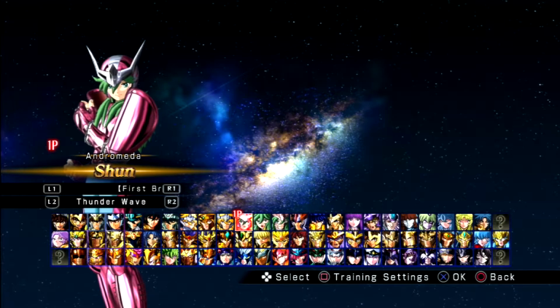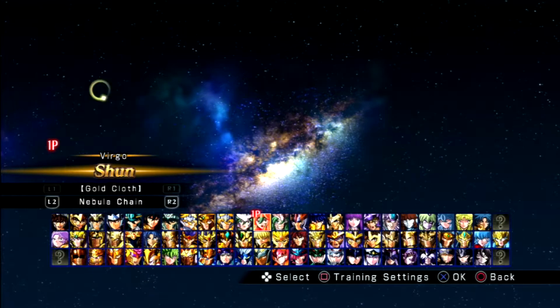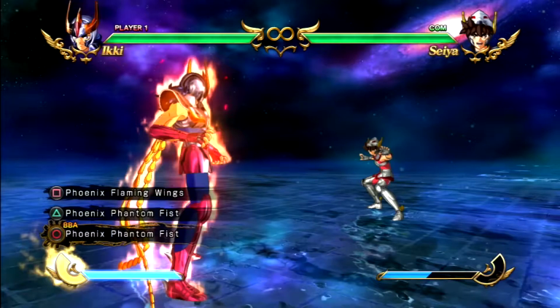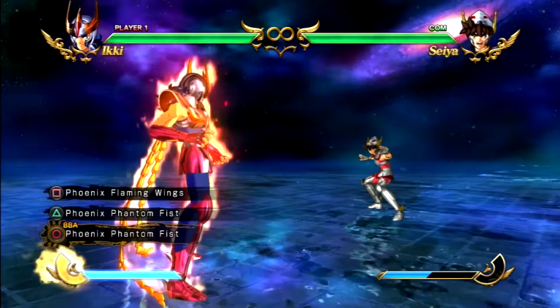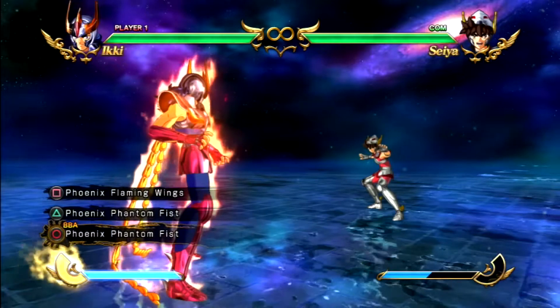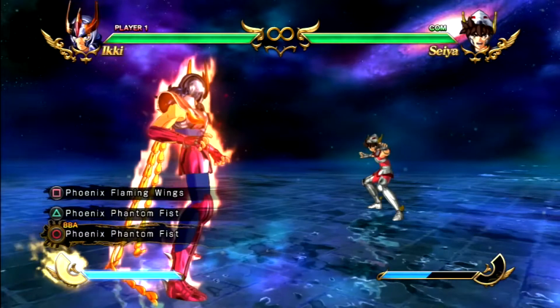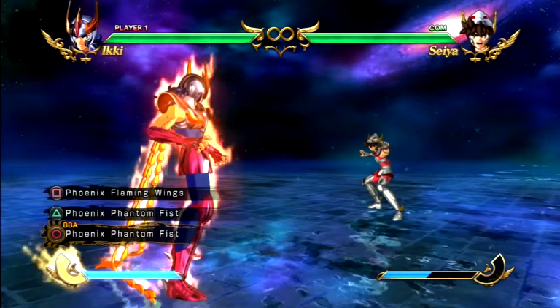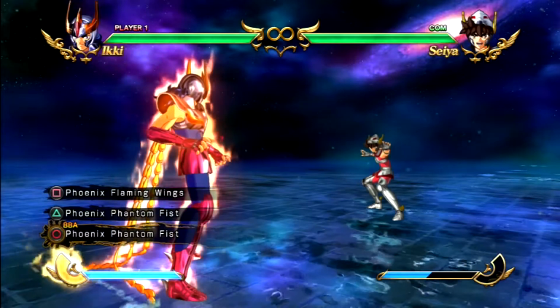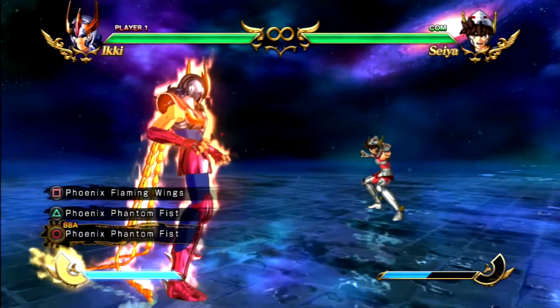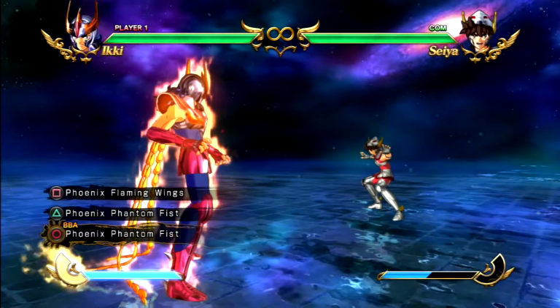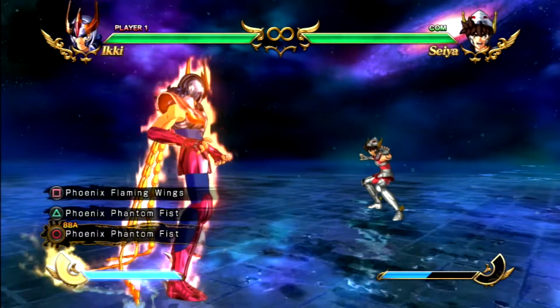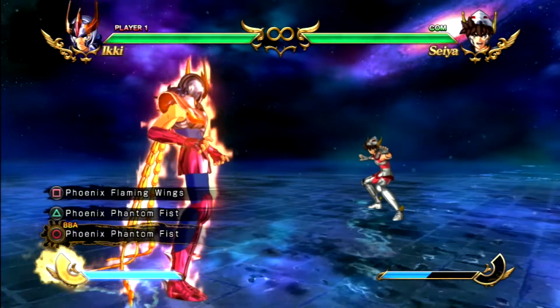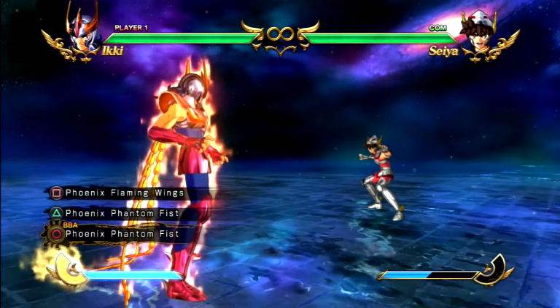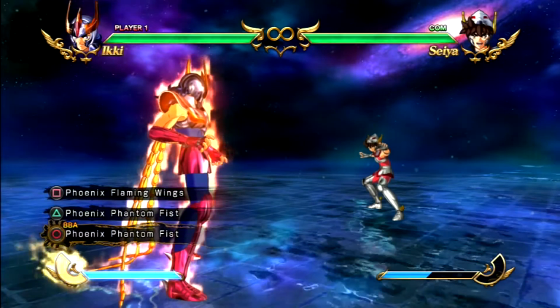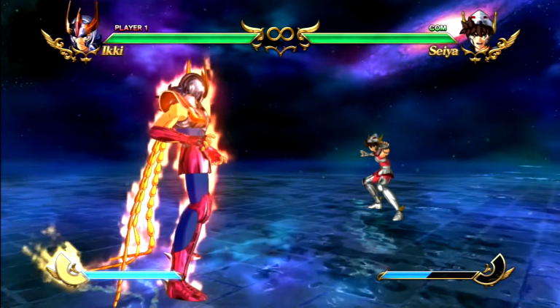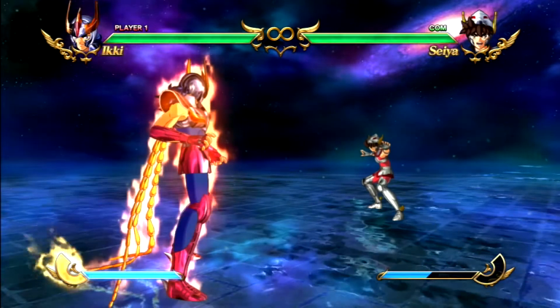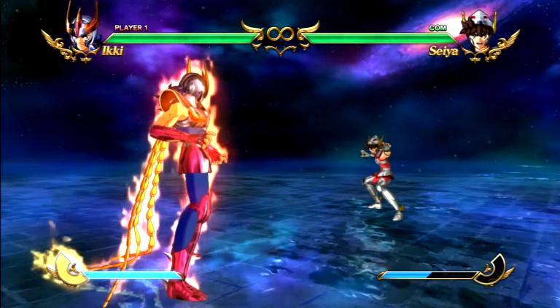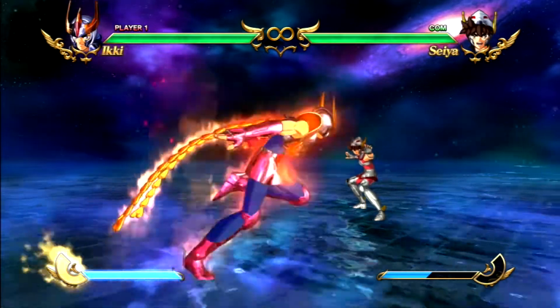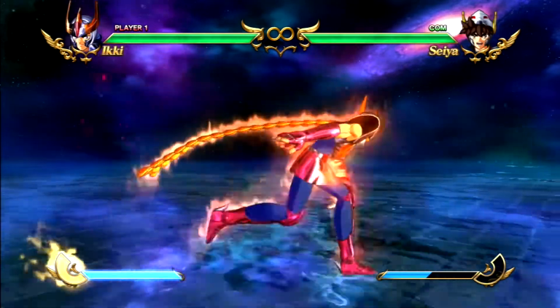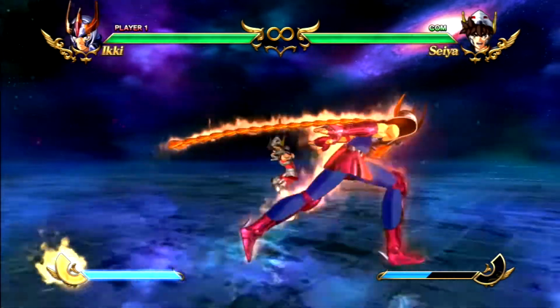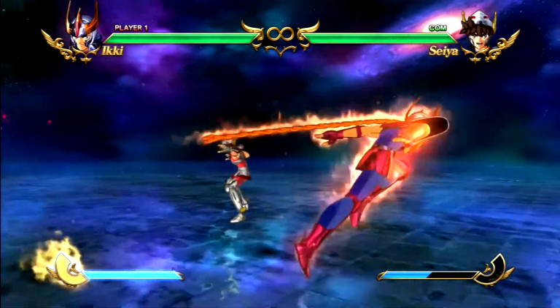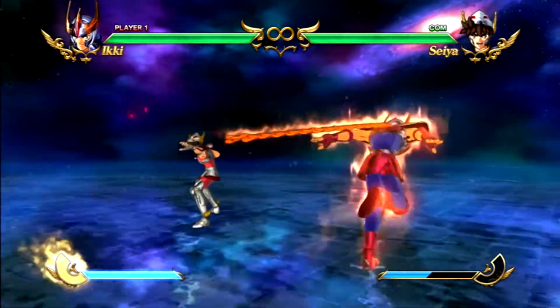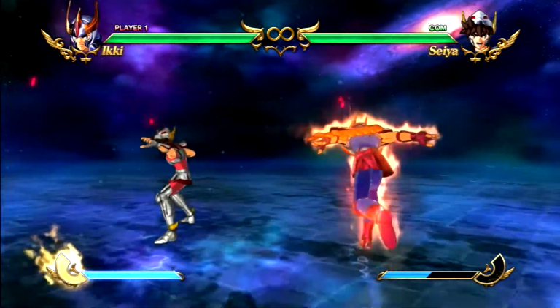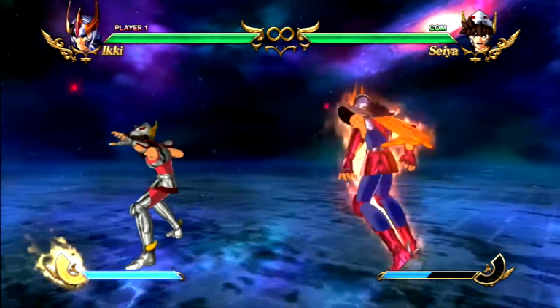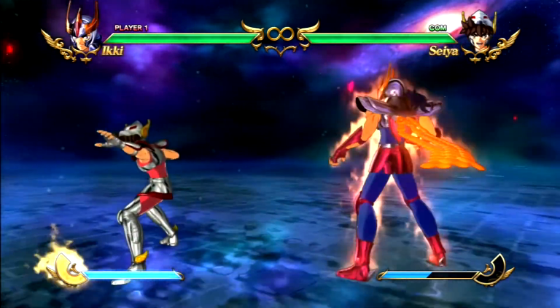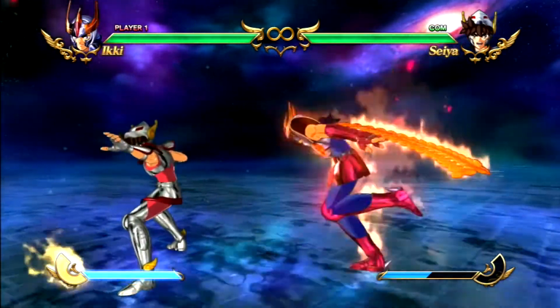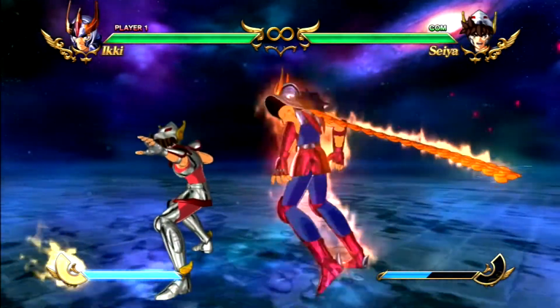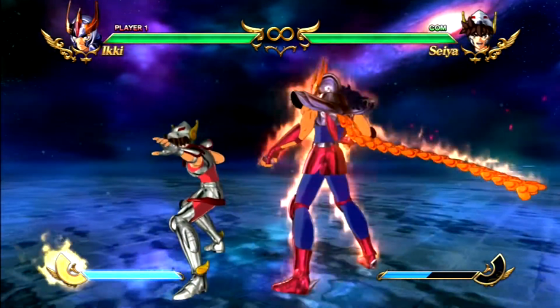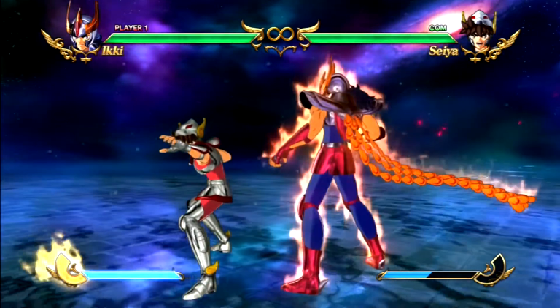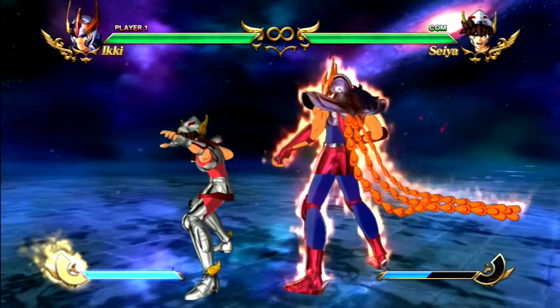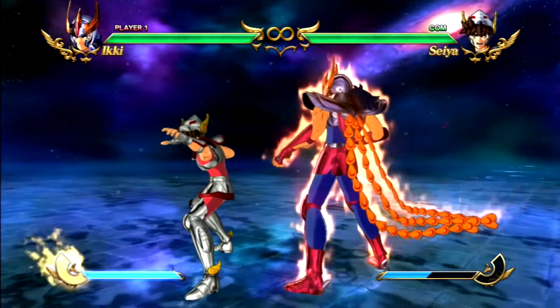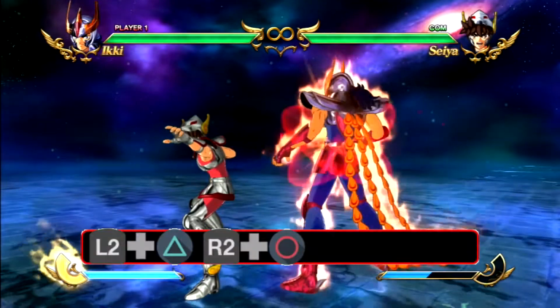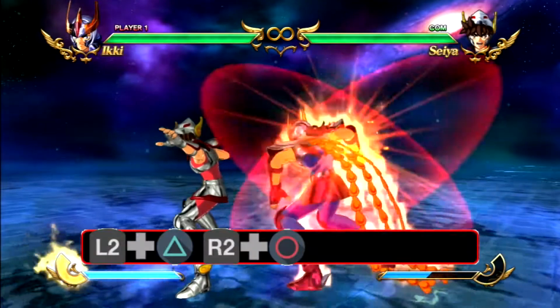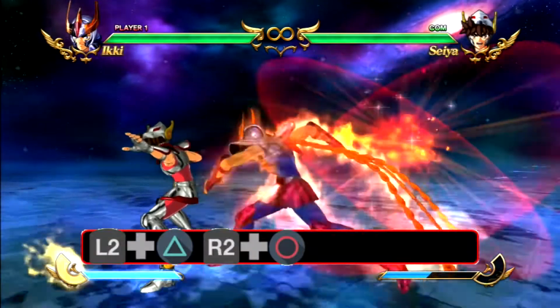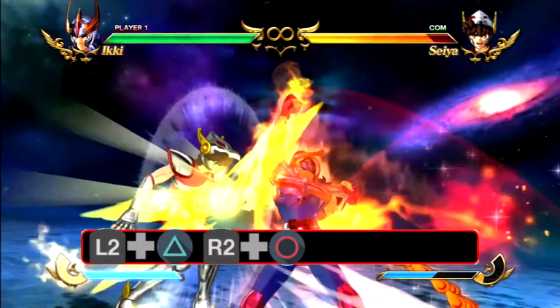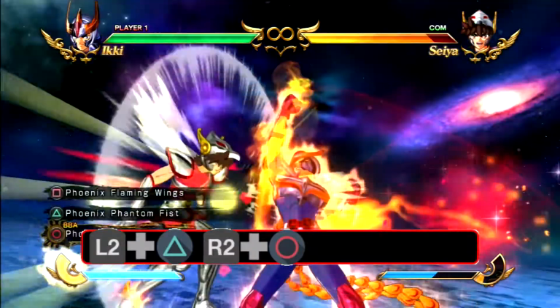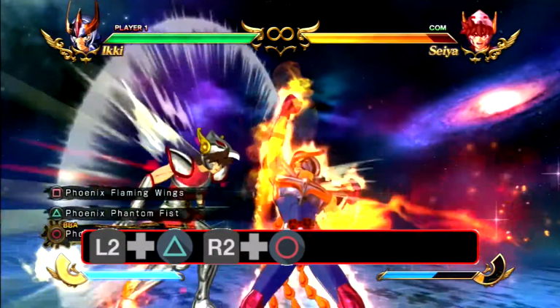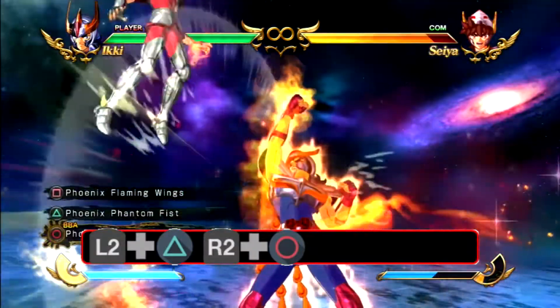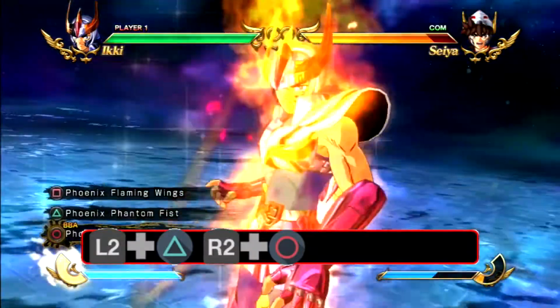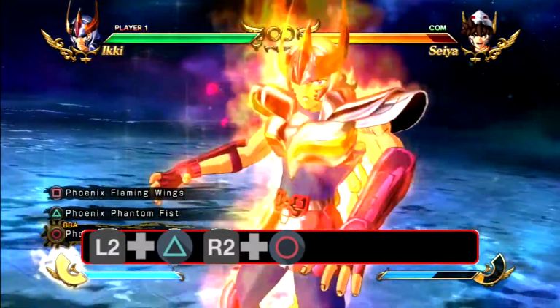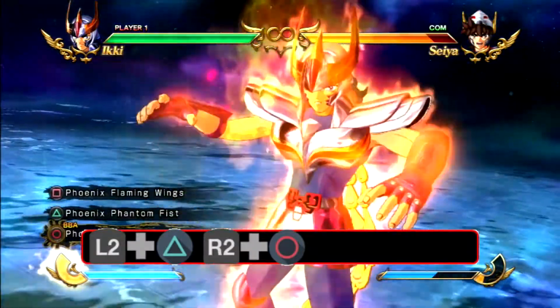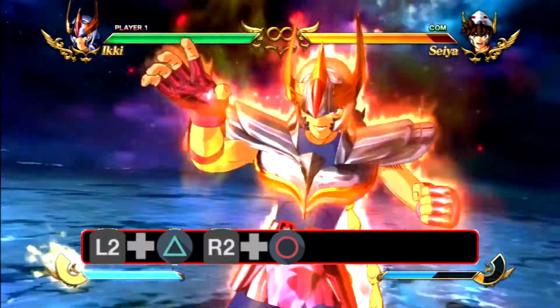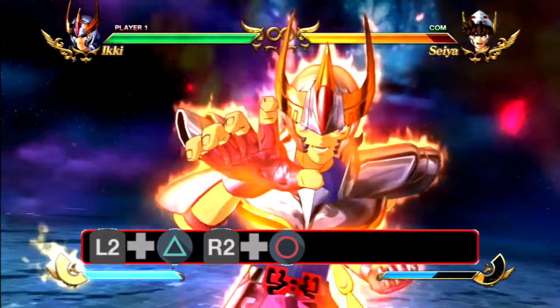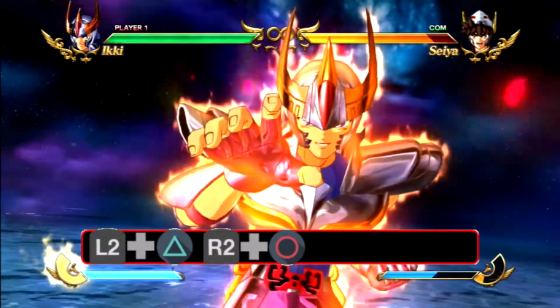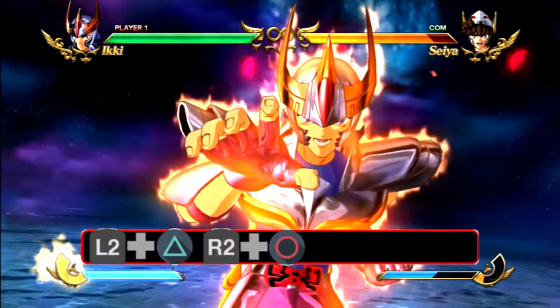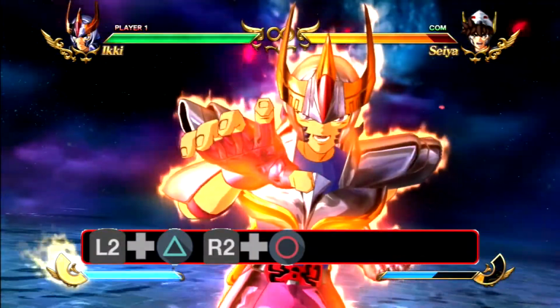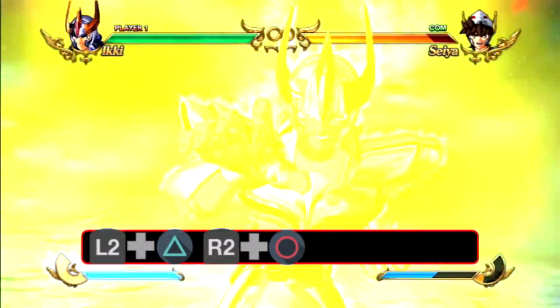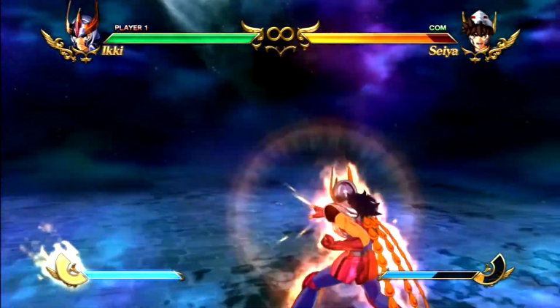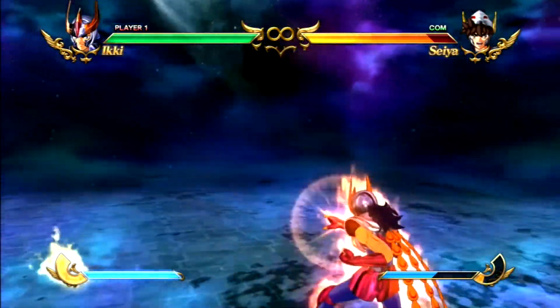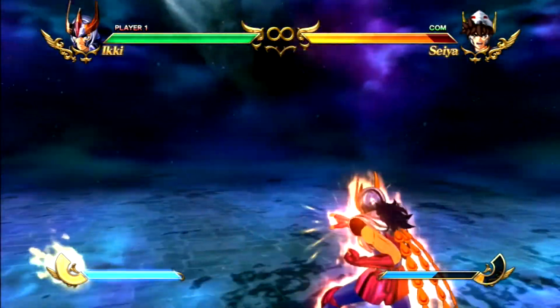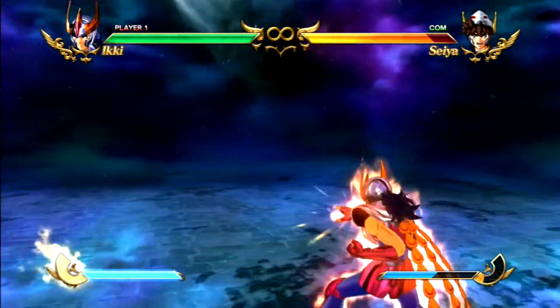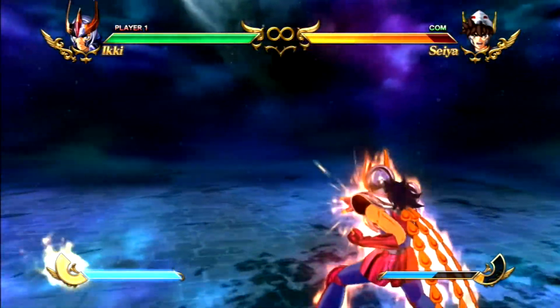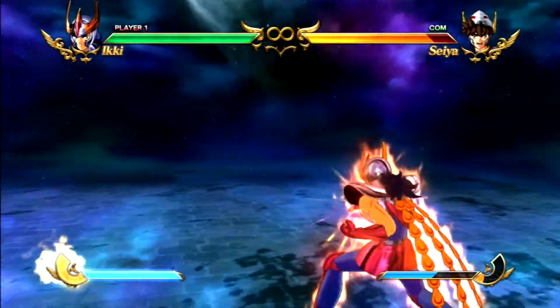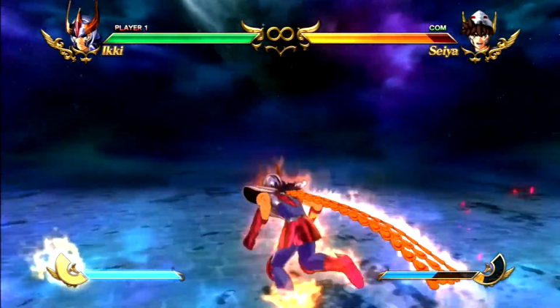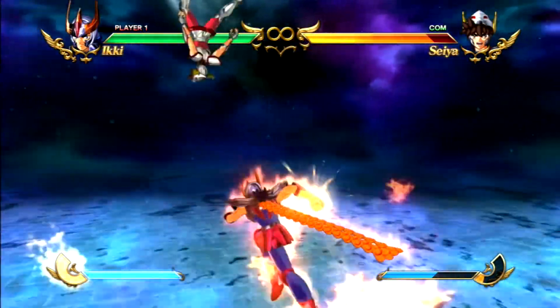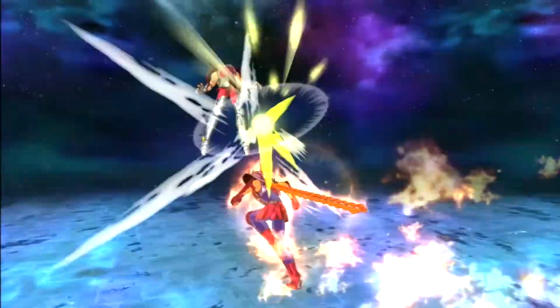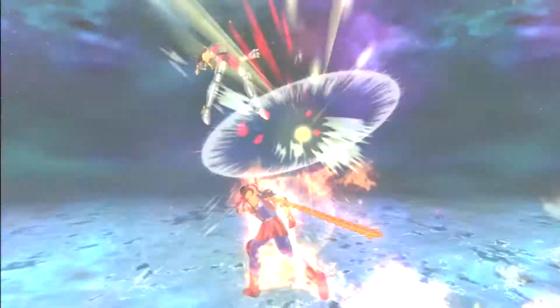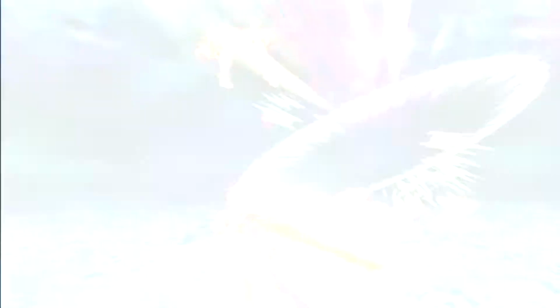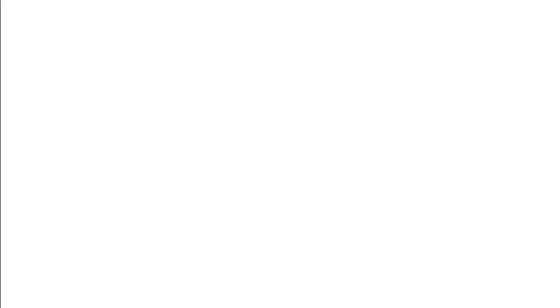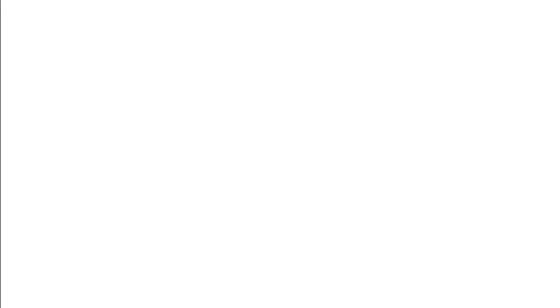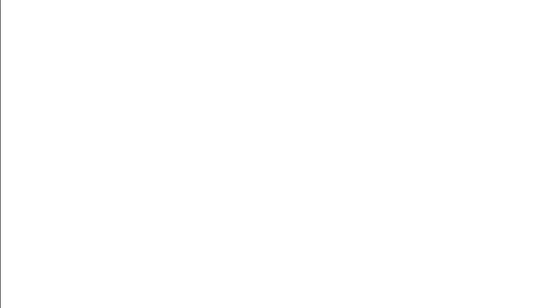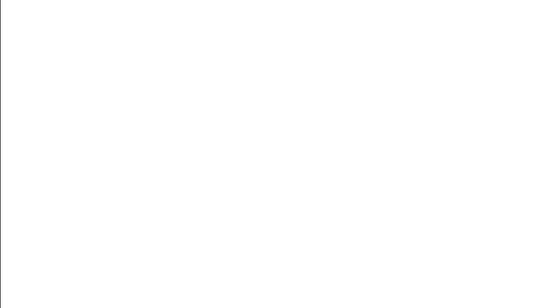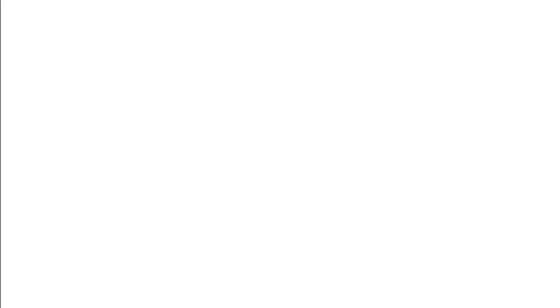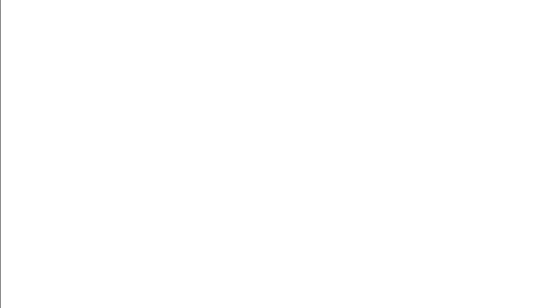To land Phoenix Phantom Fist with Ikki, it's actually easy. Do L2 Triangle and then do his ultimate Big Bang Attack right away. He'll always hit.